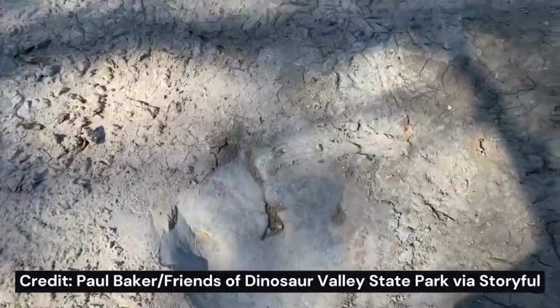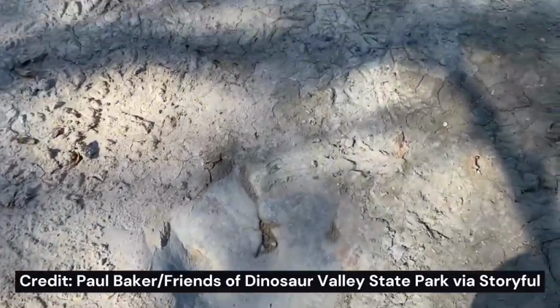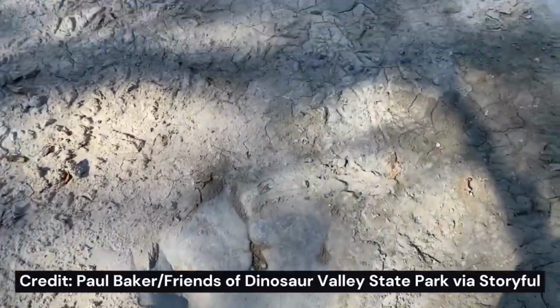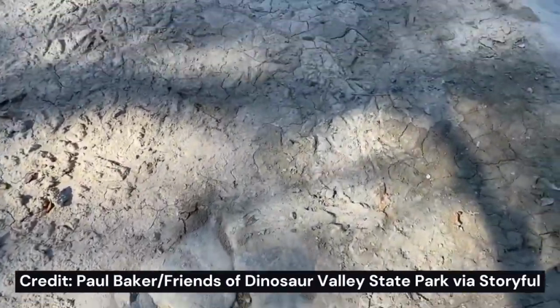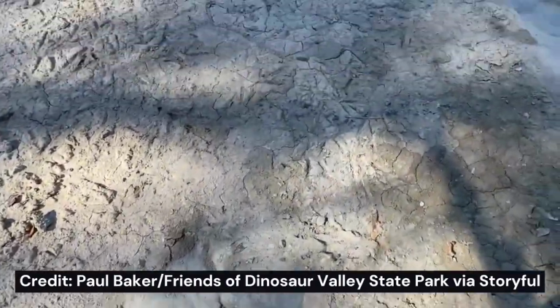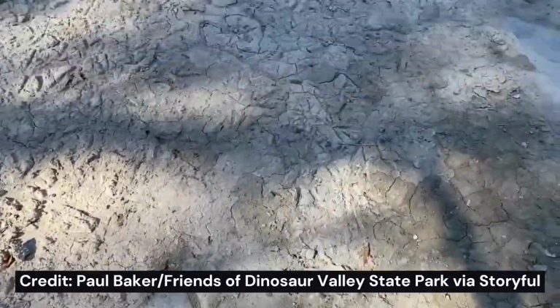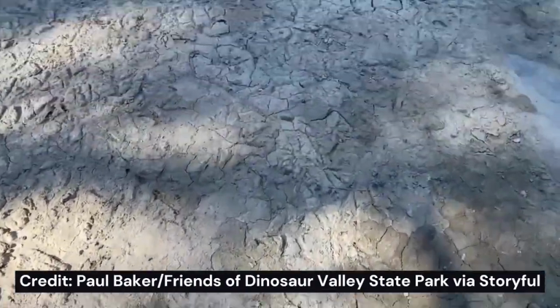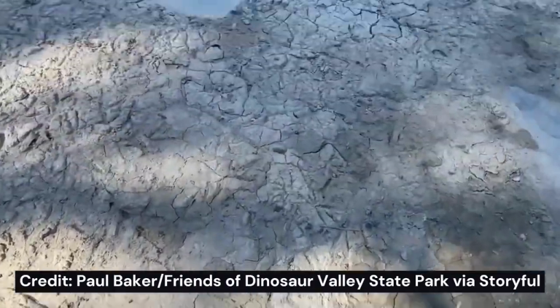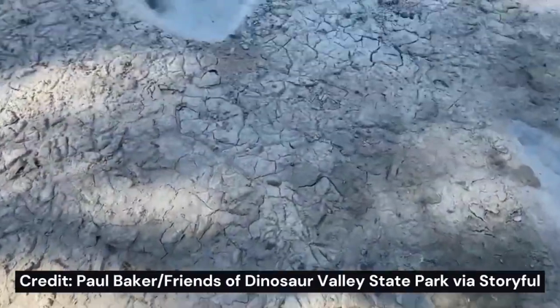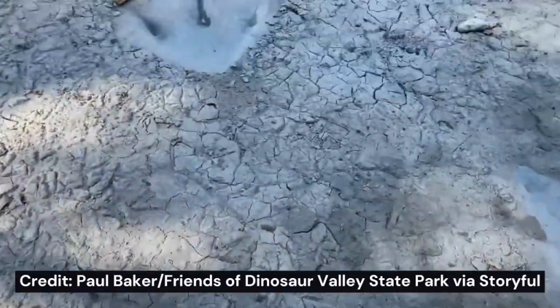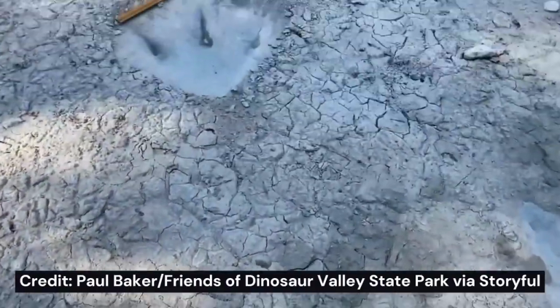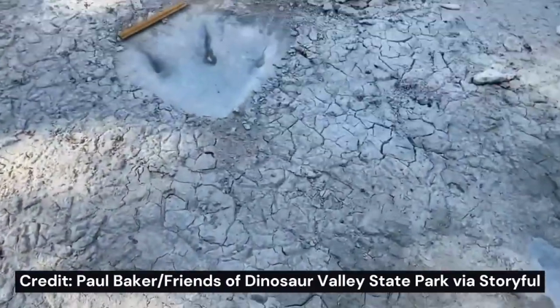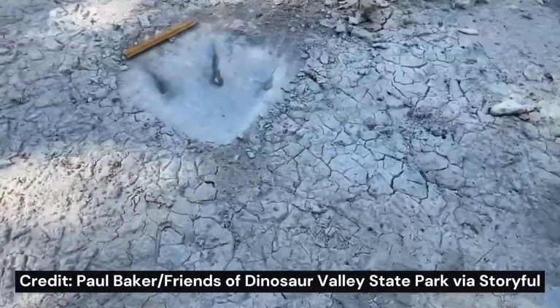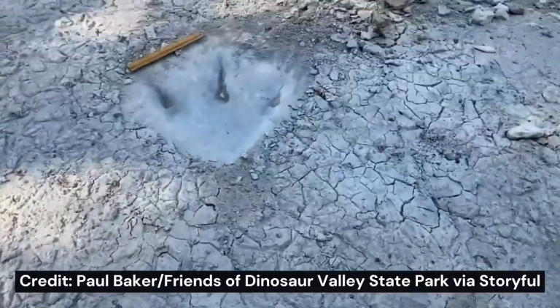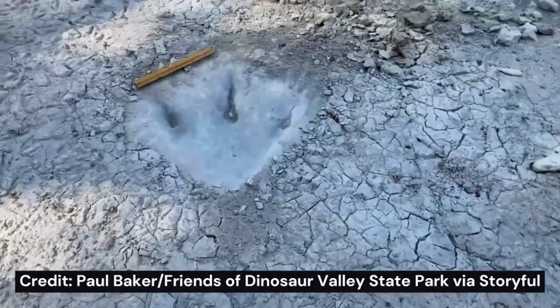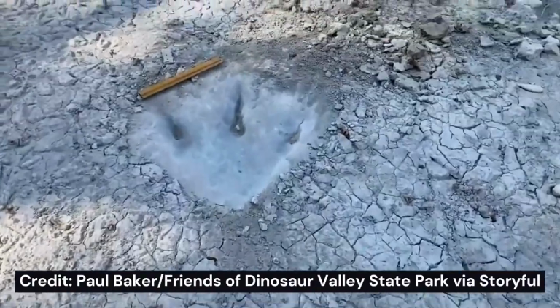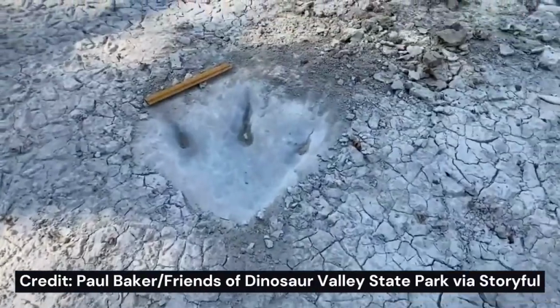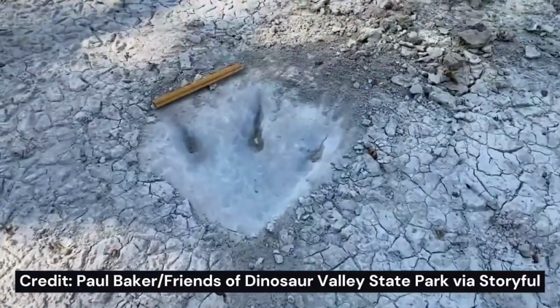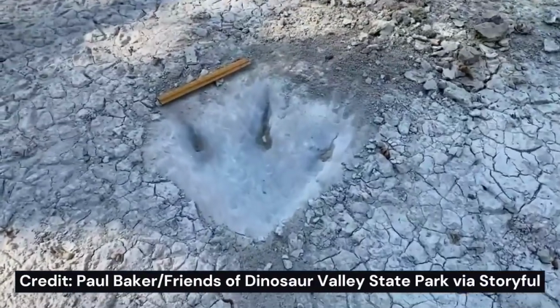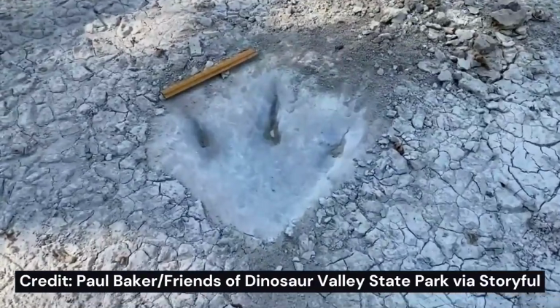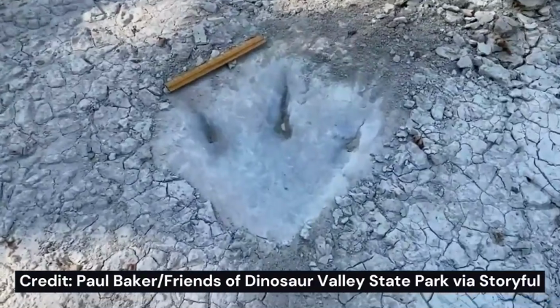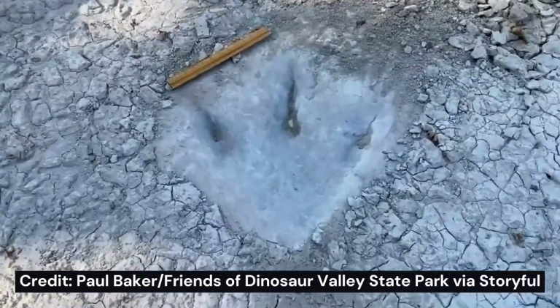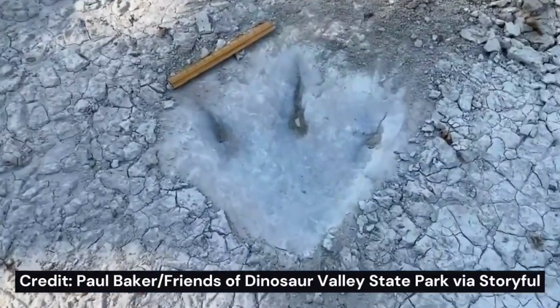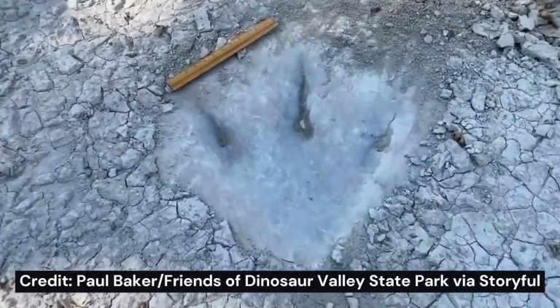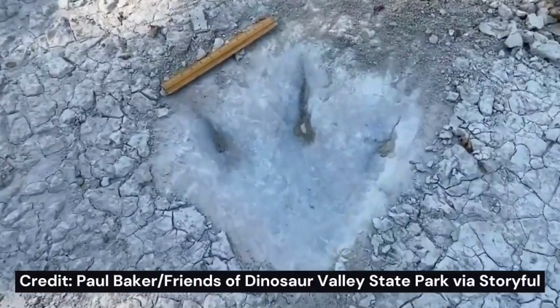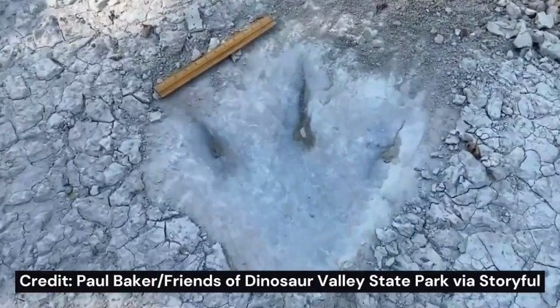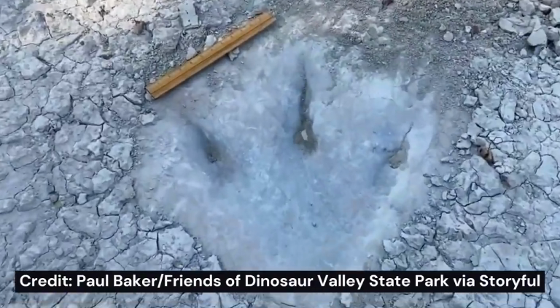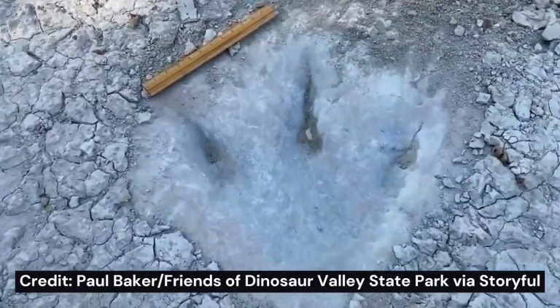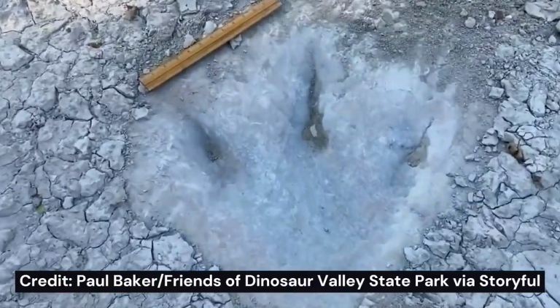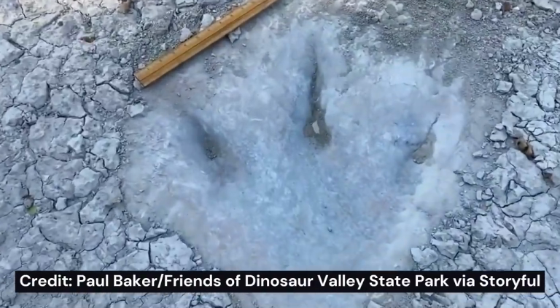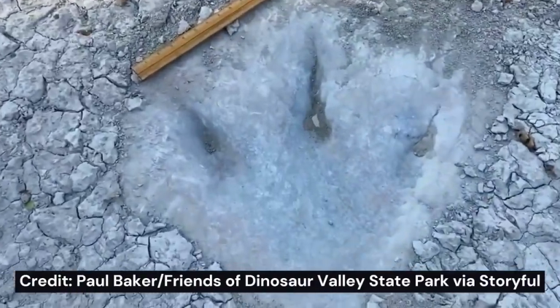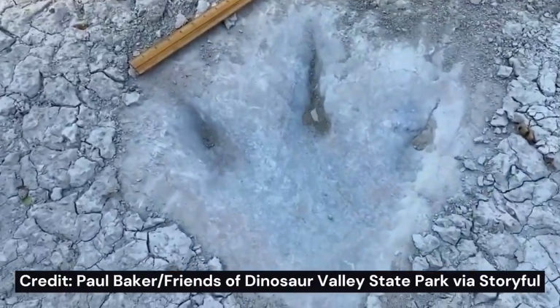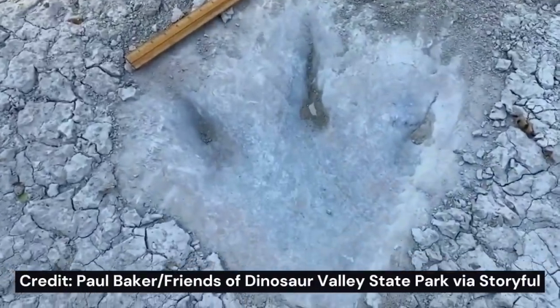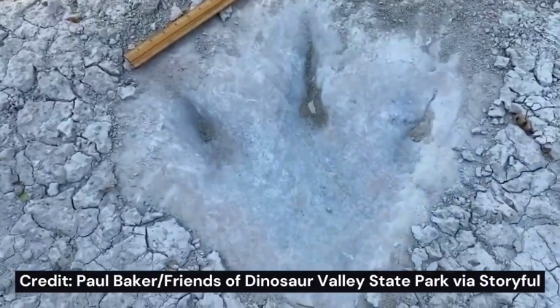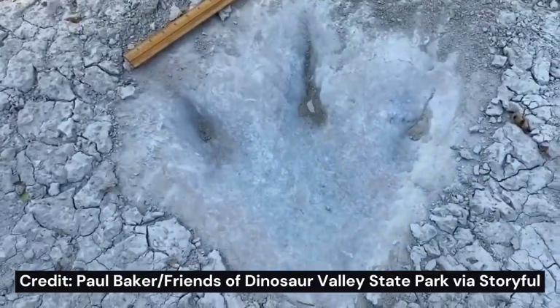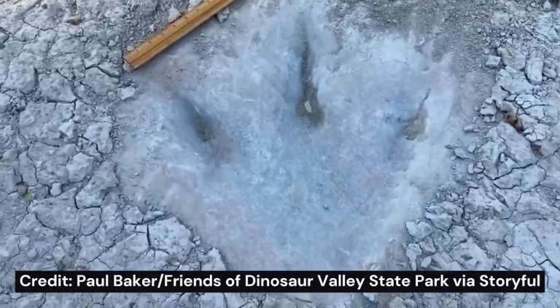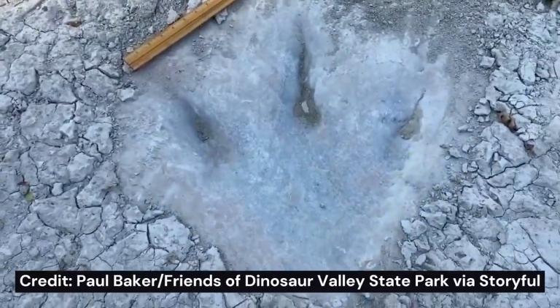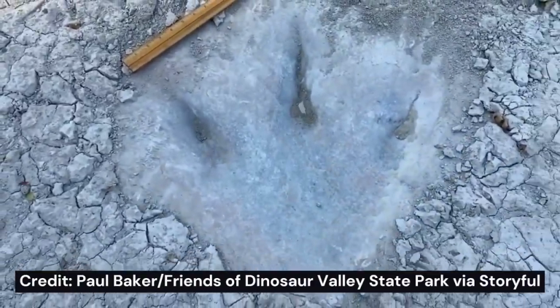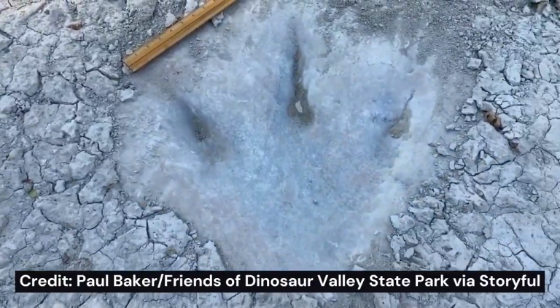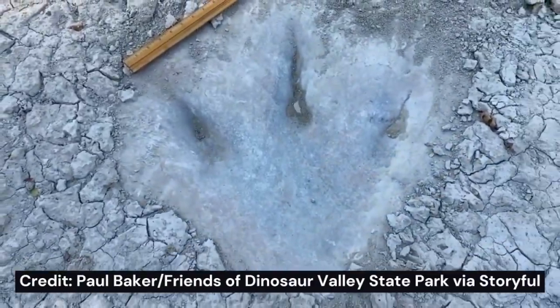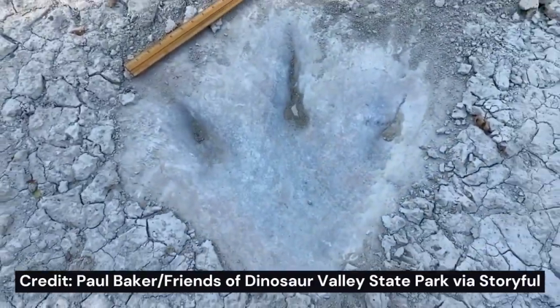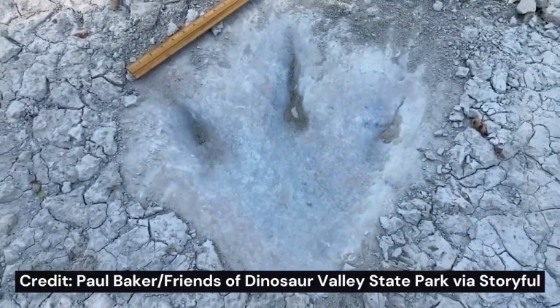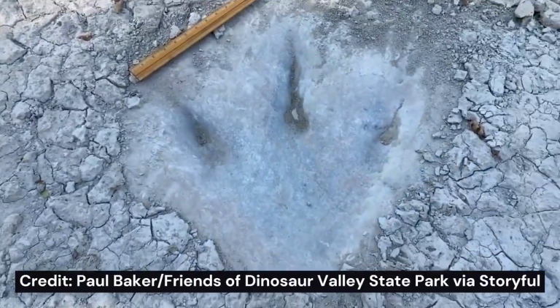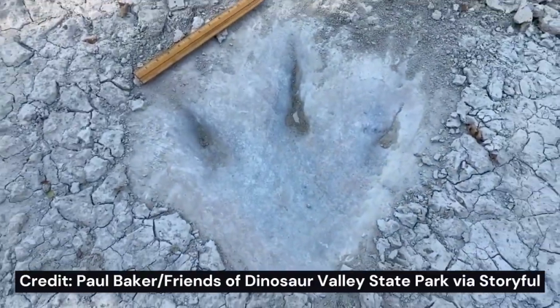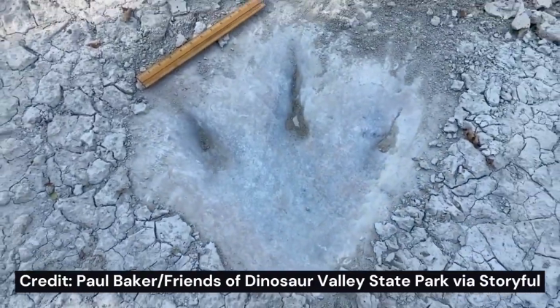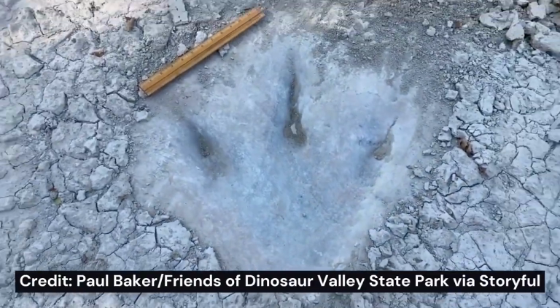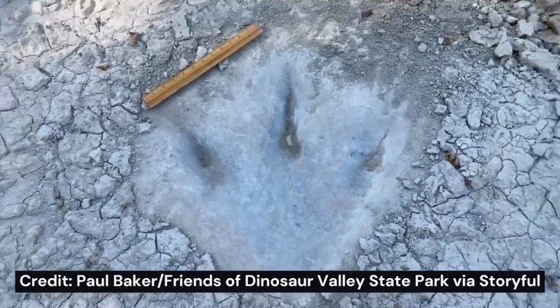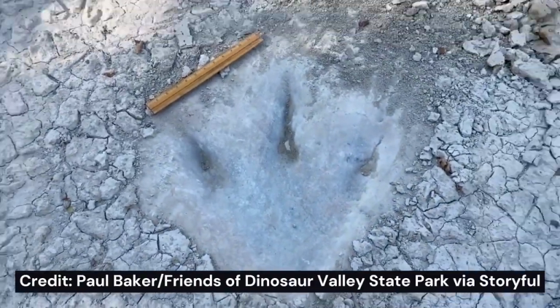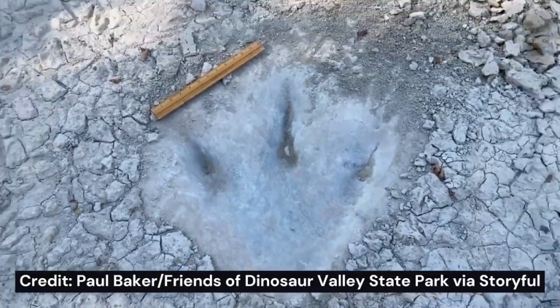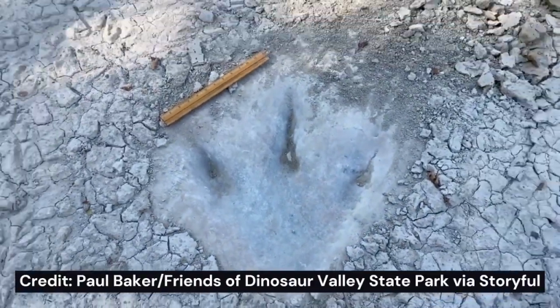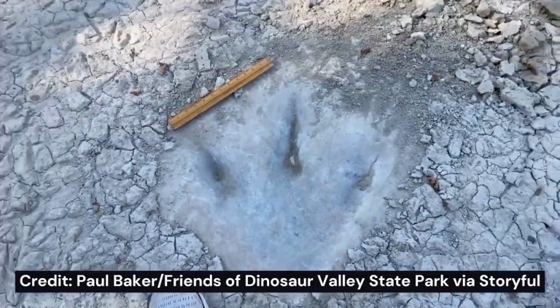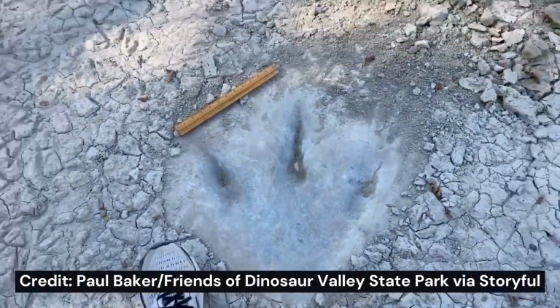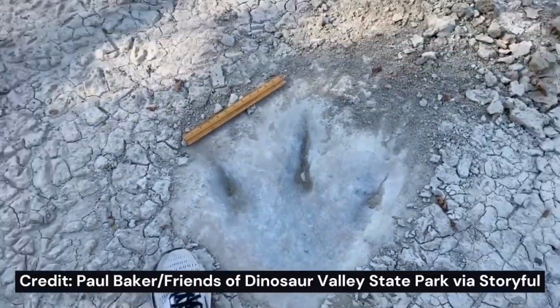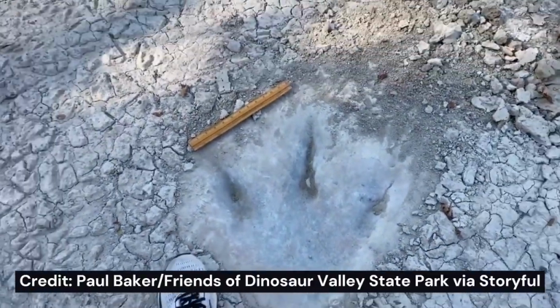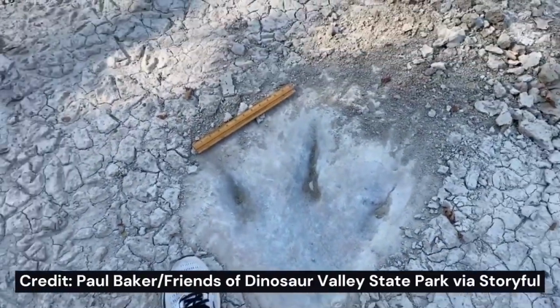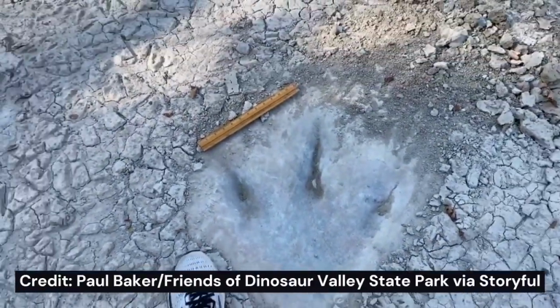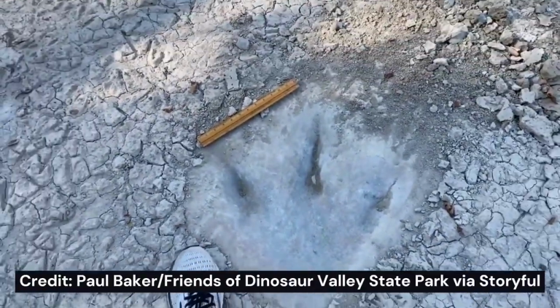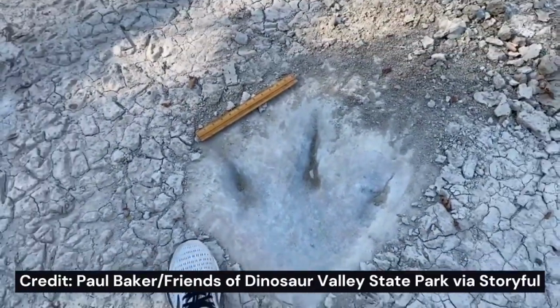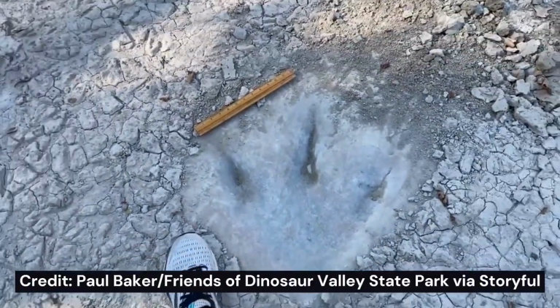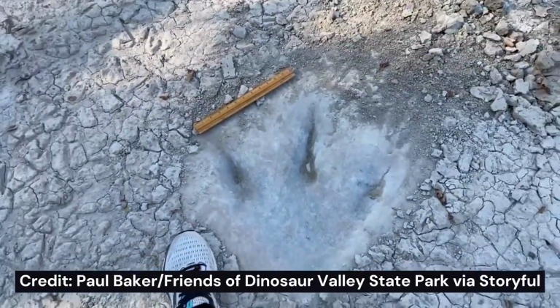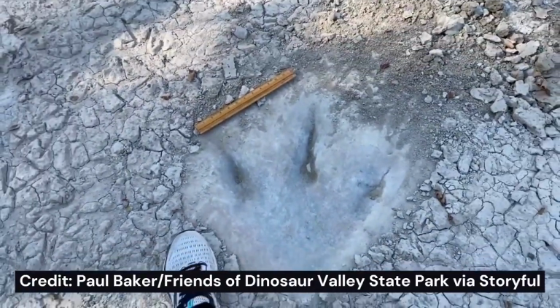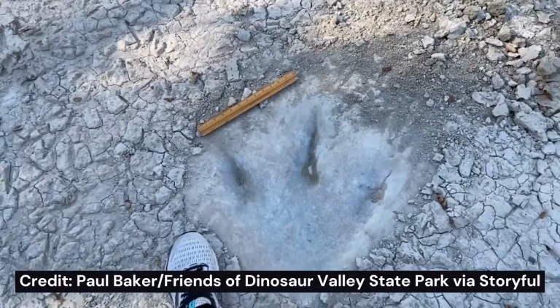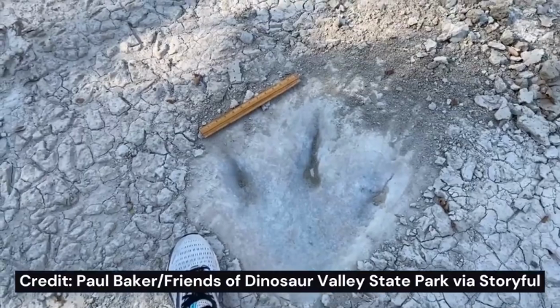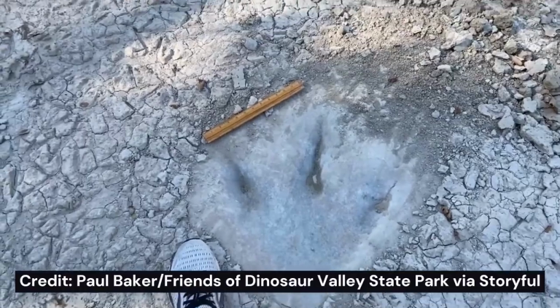Dinosaur tracks. You can see the claw marks. Pretty good size. Theropod.